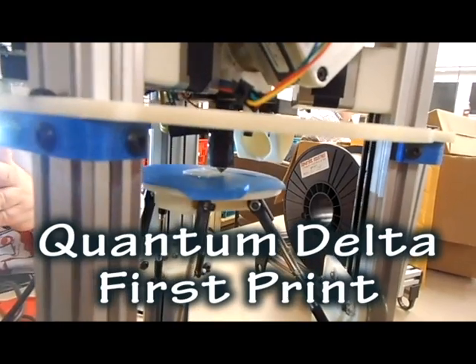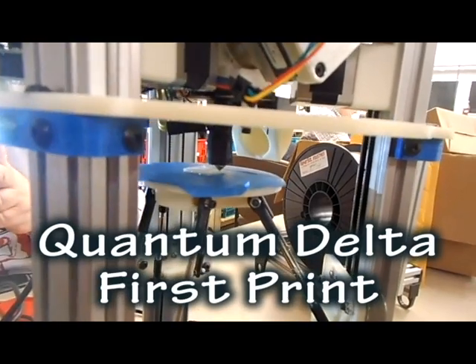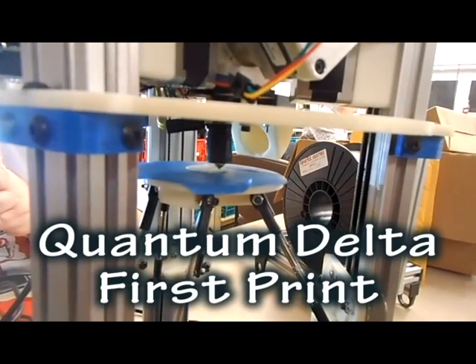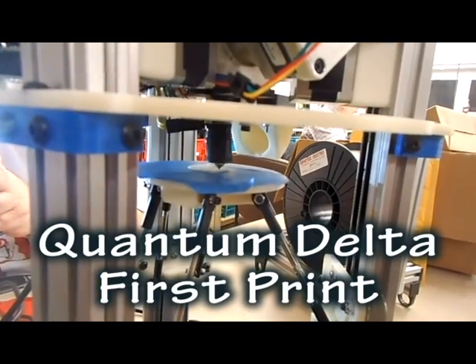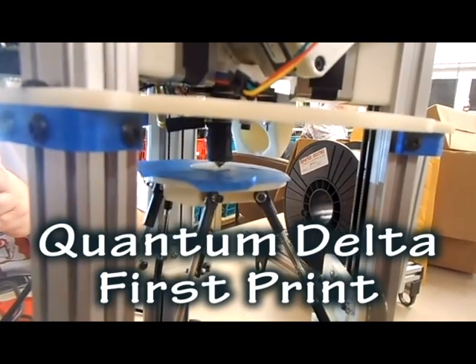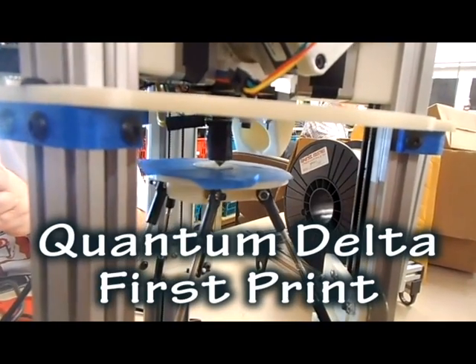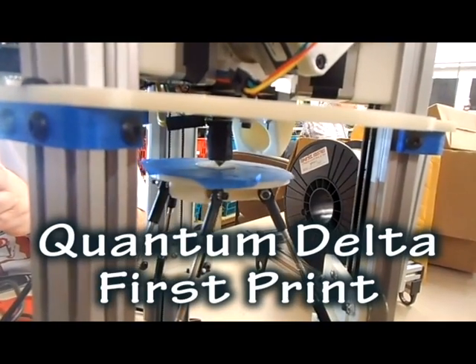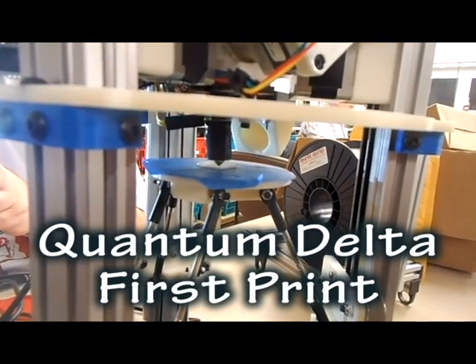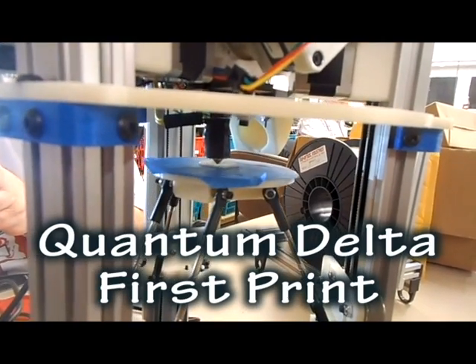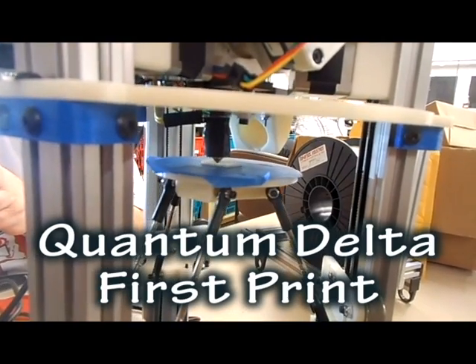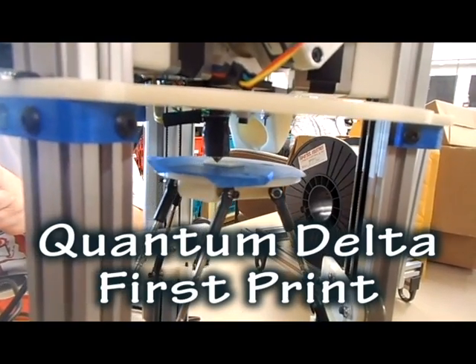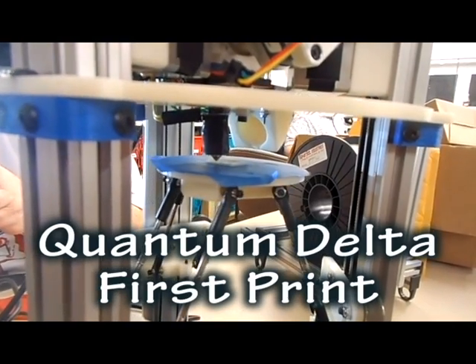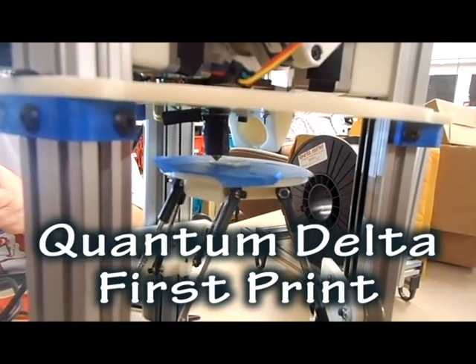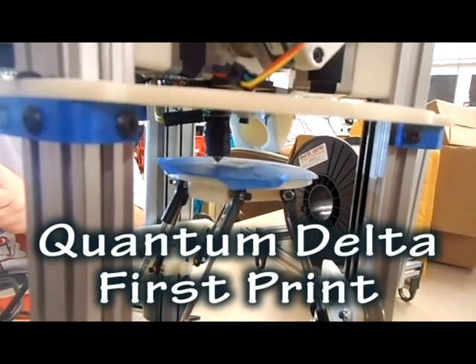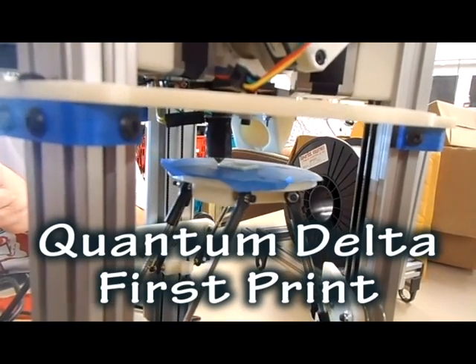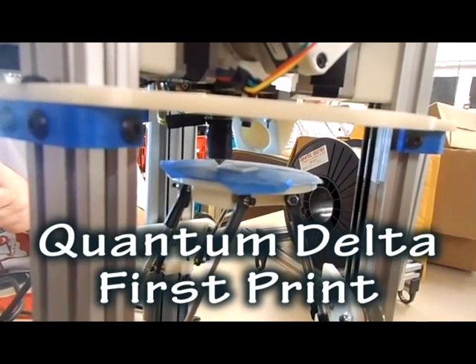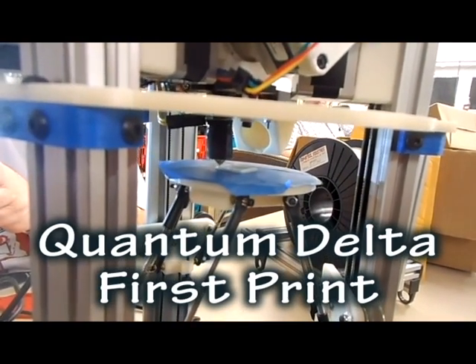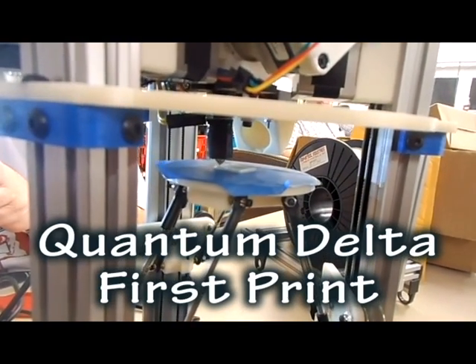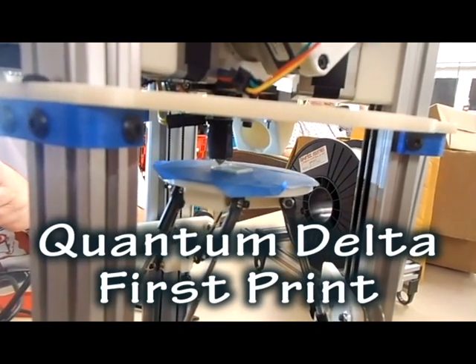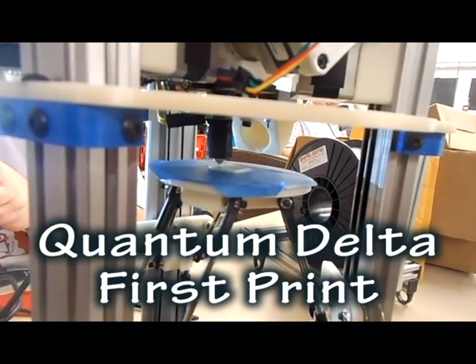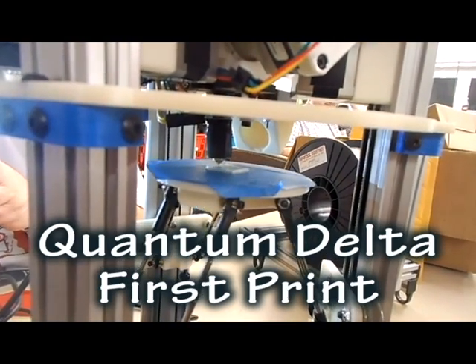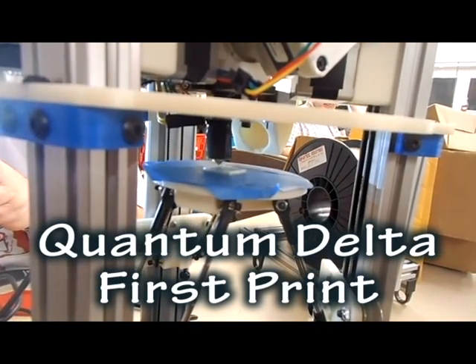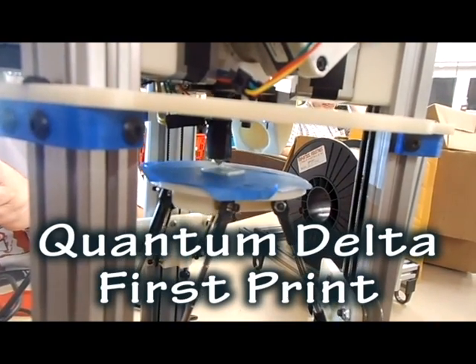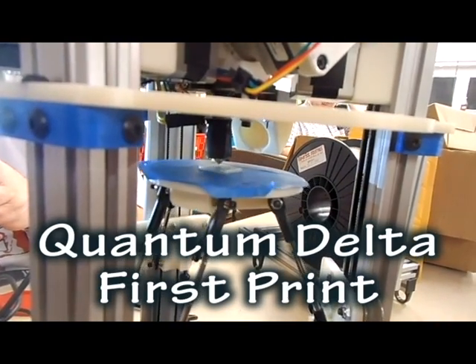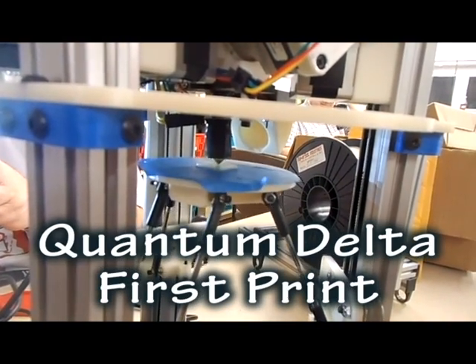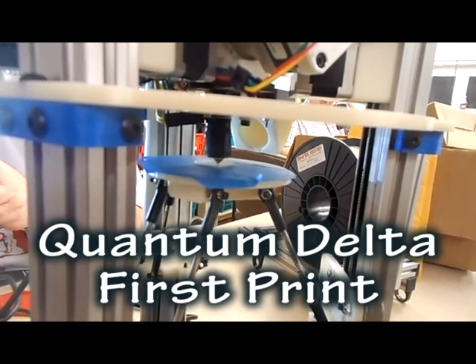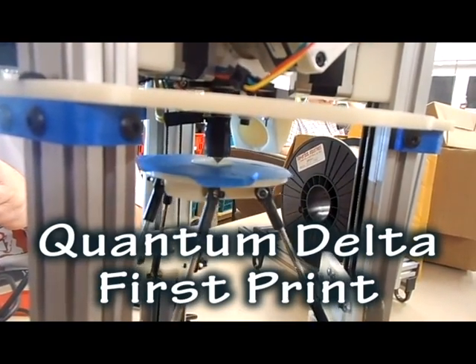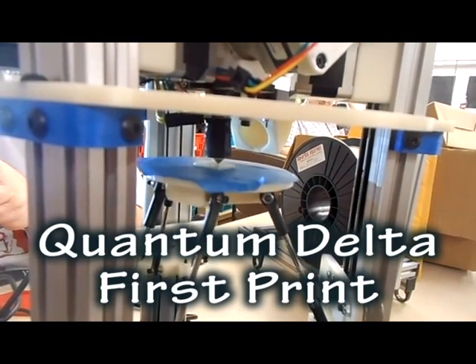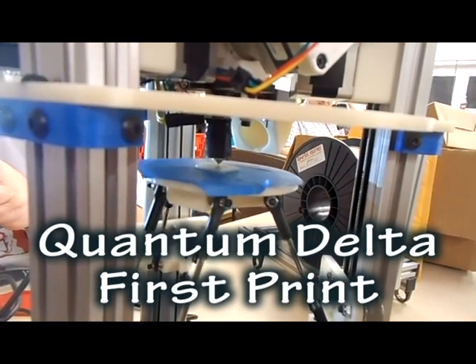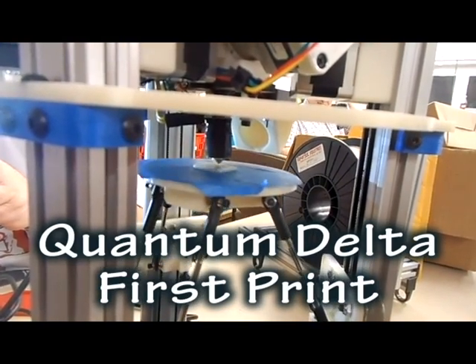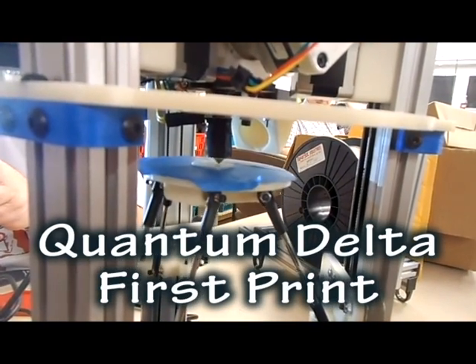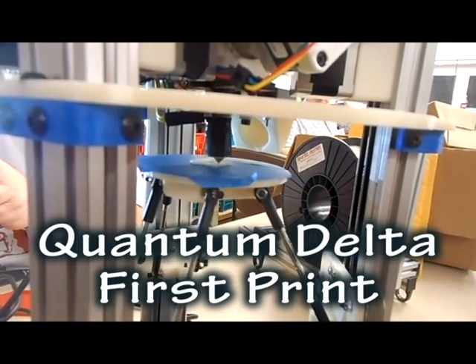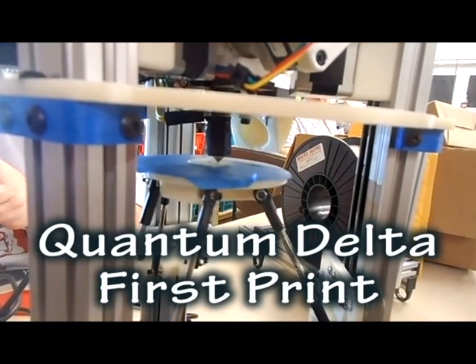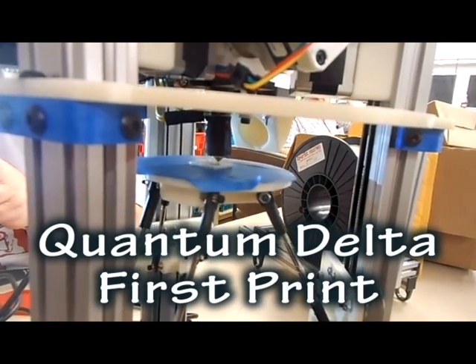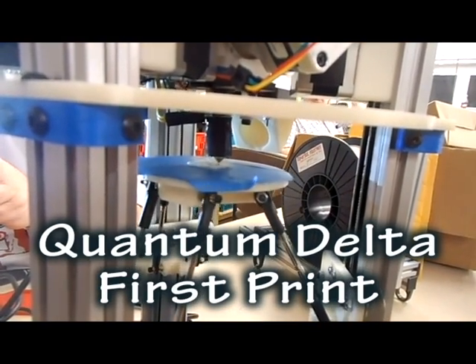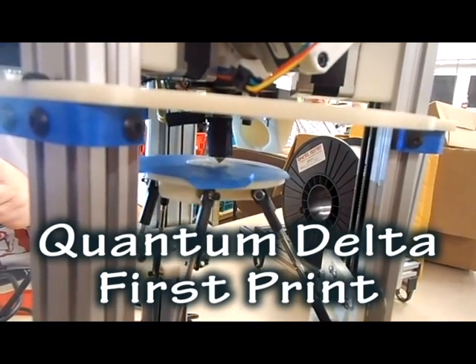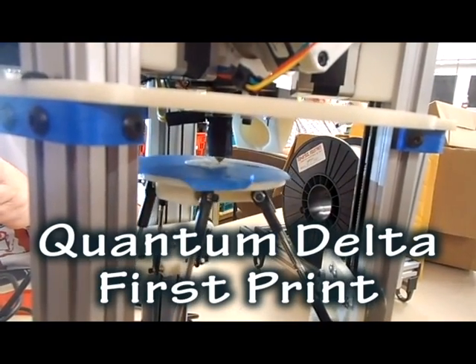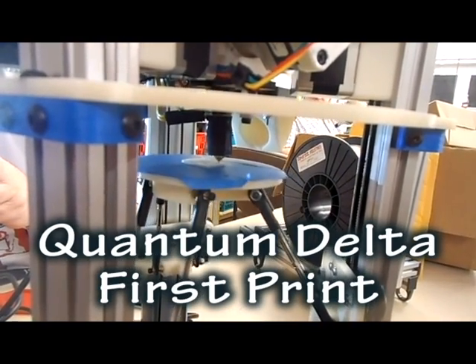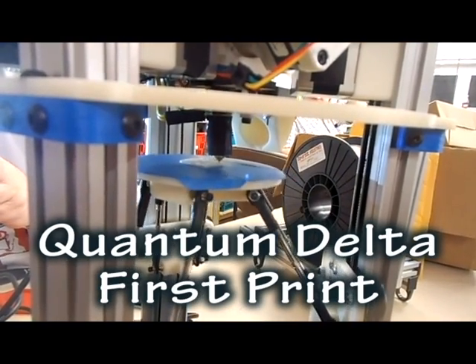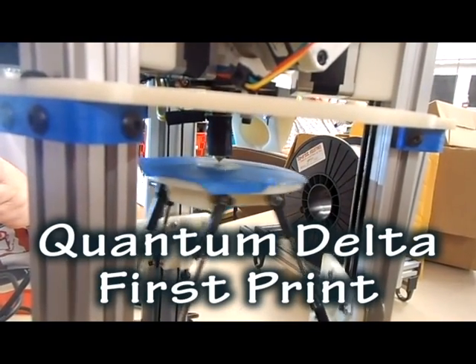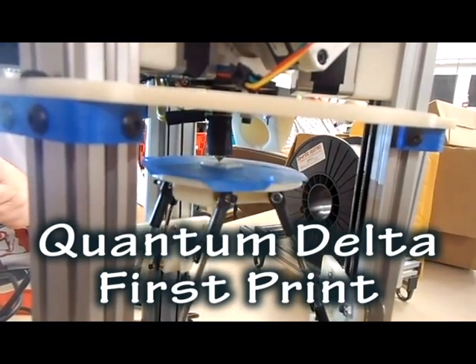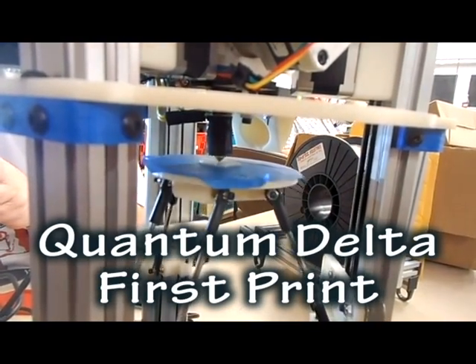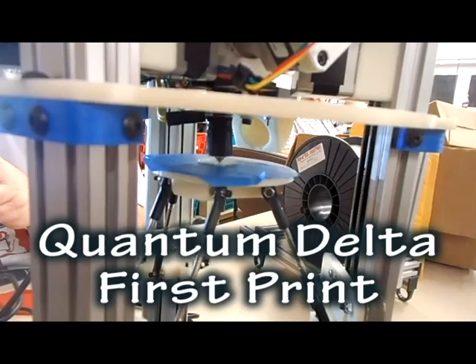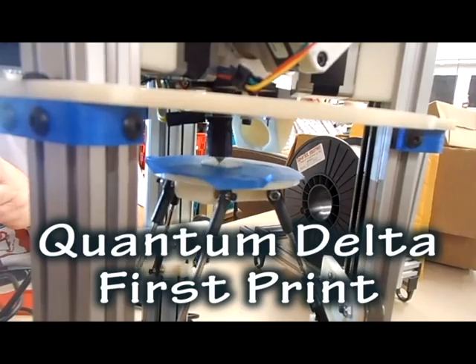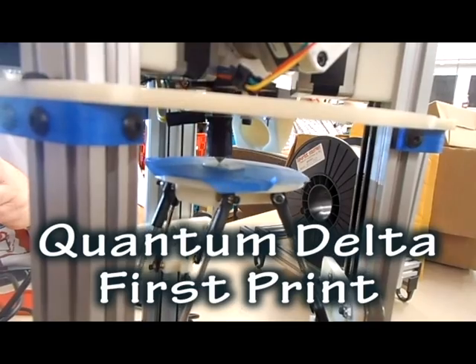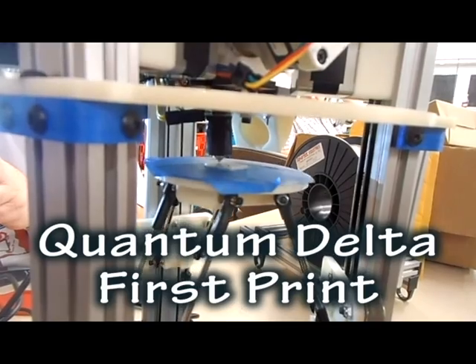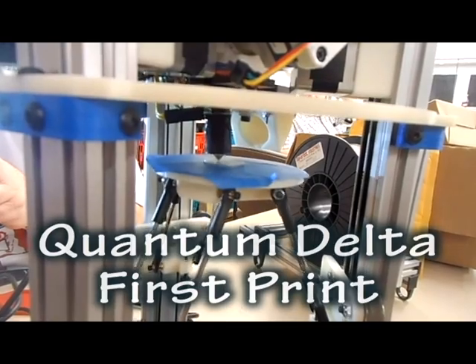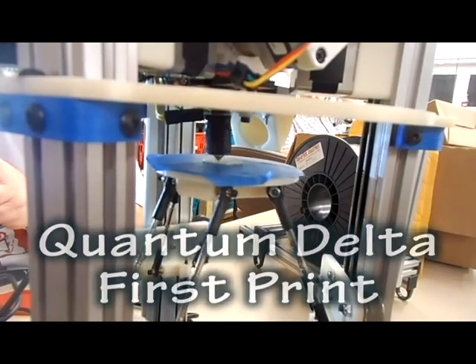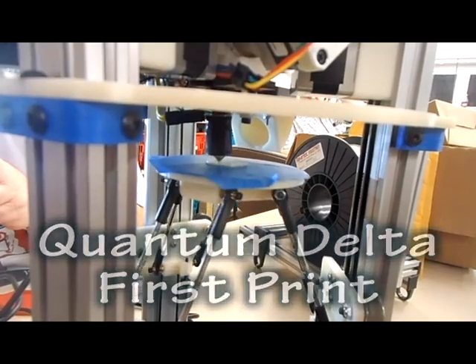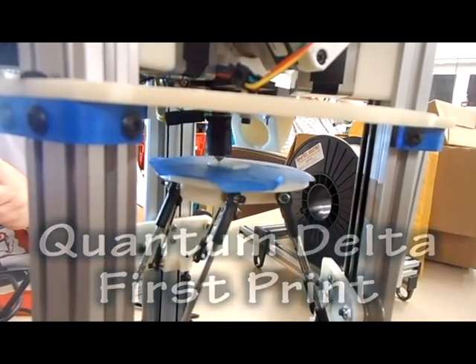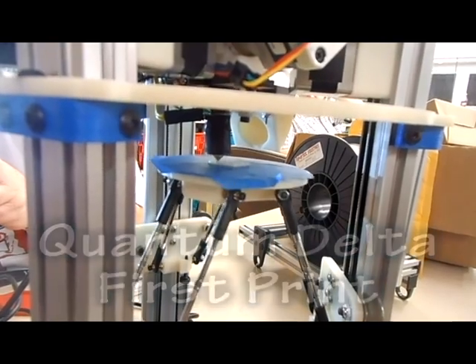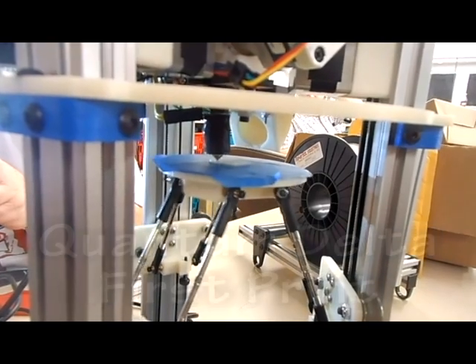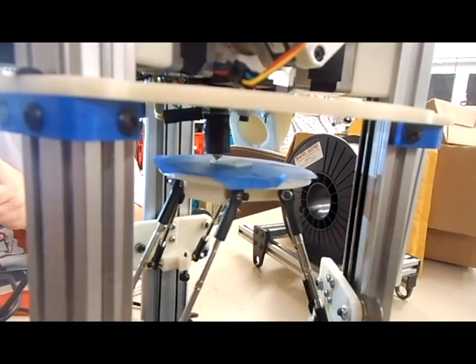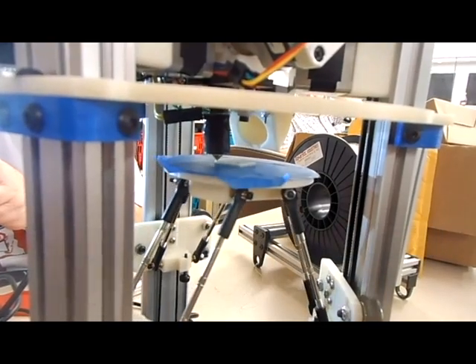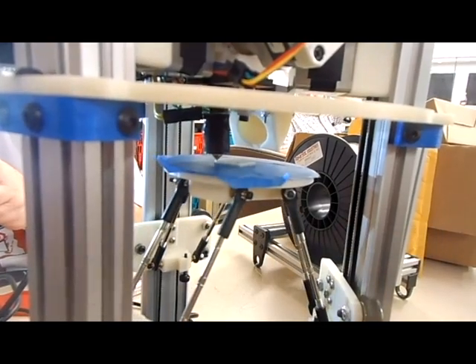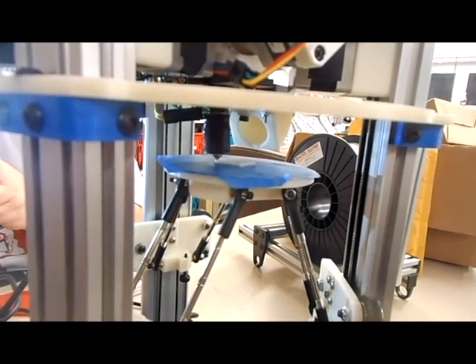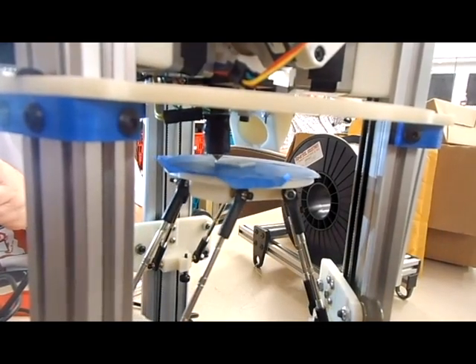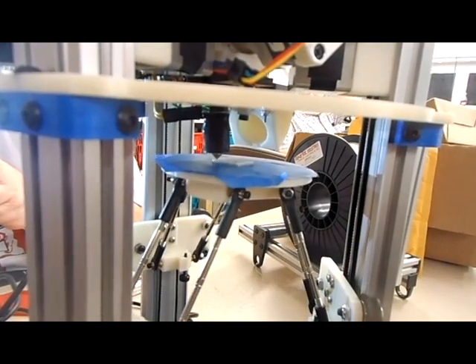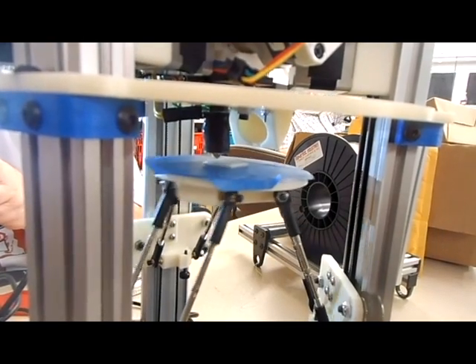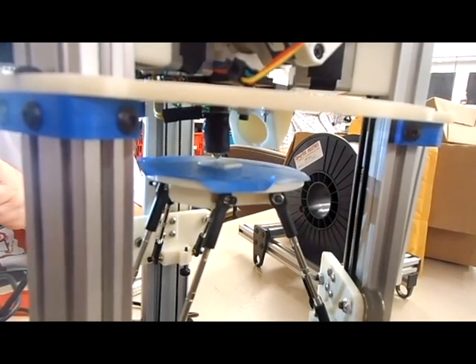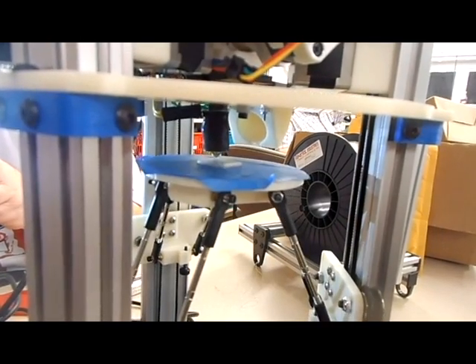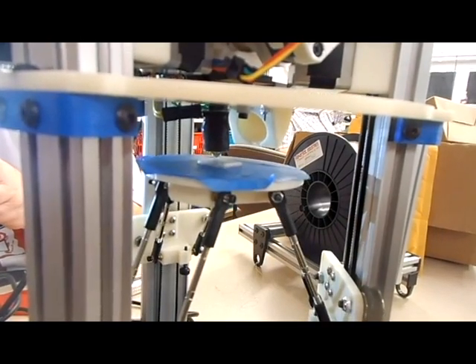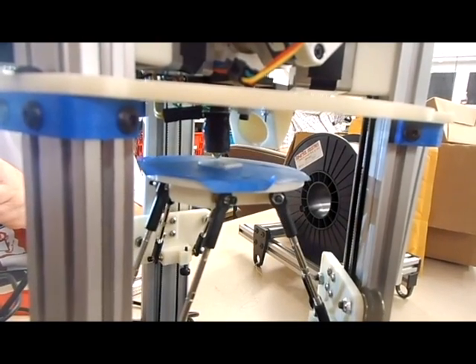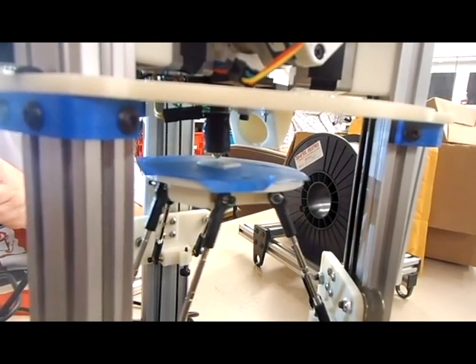We're recording. This is the first absolute print, correct? Oh, yeah.